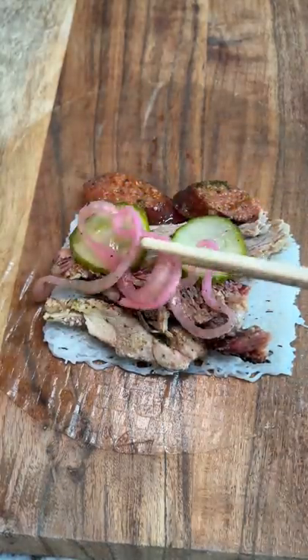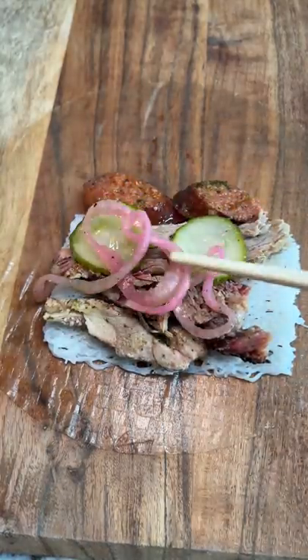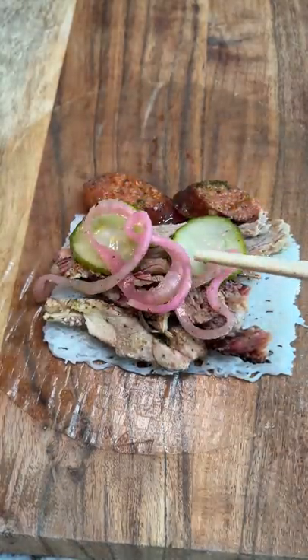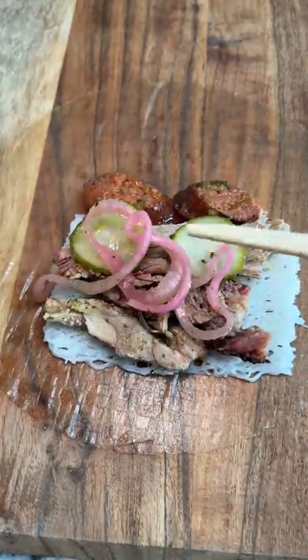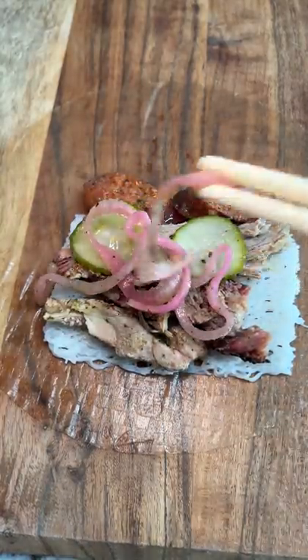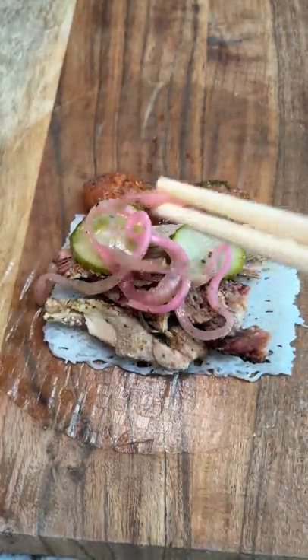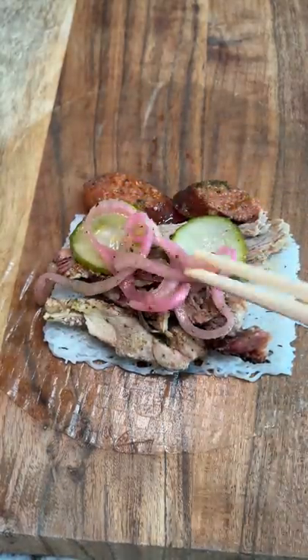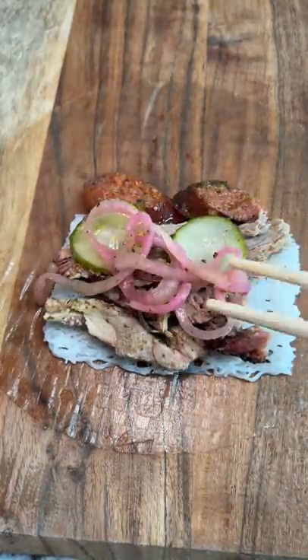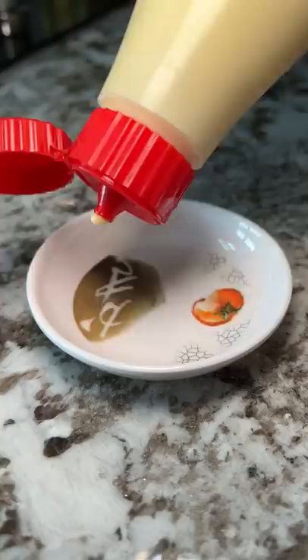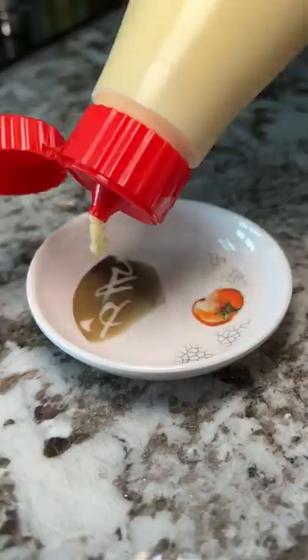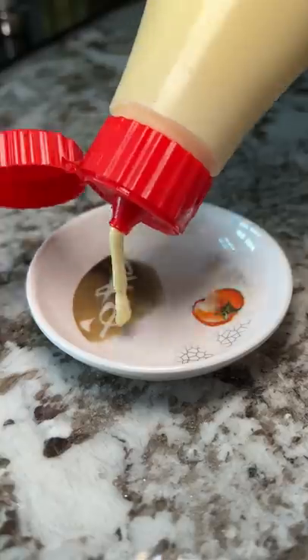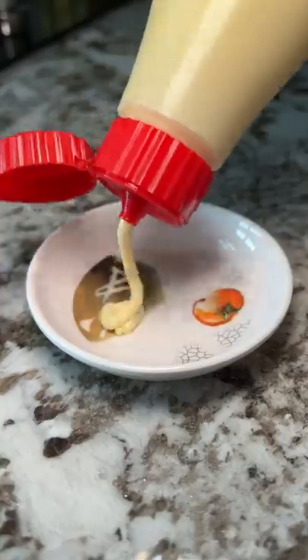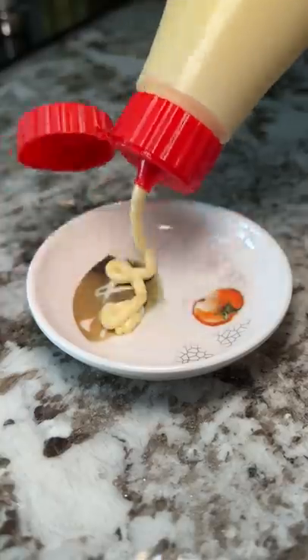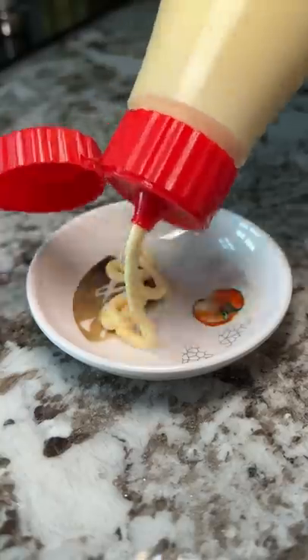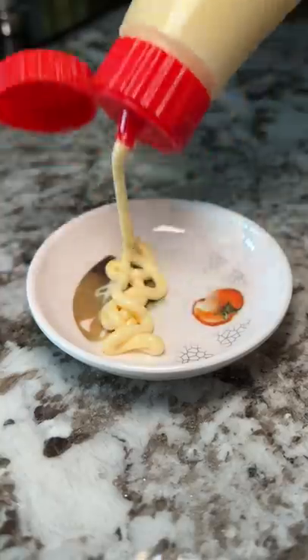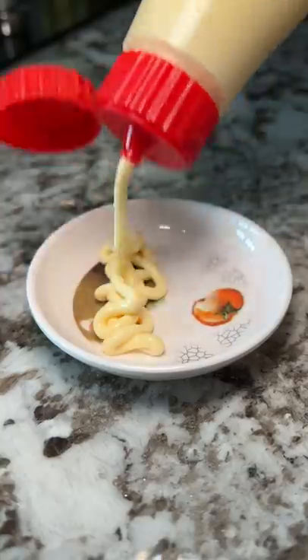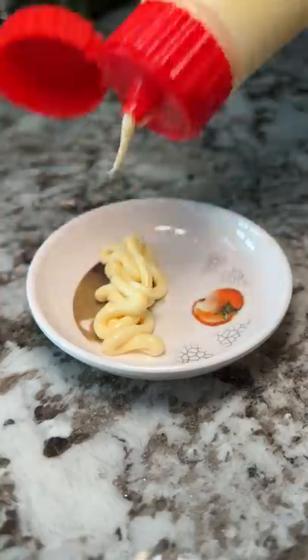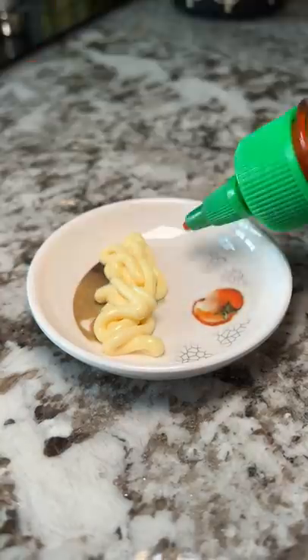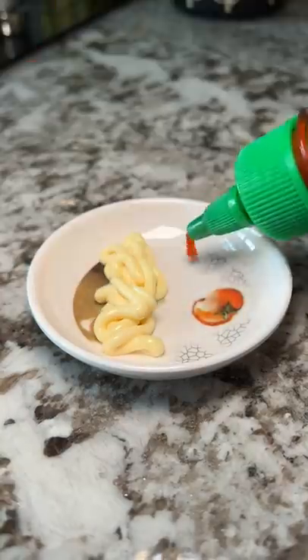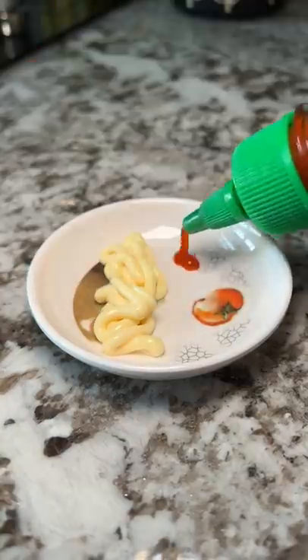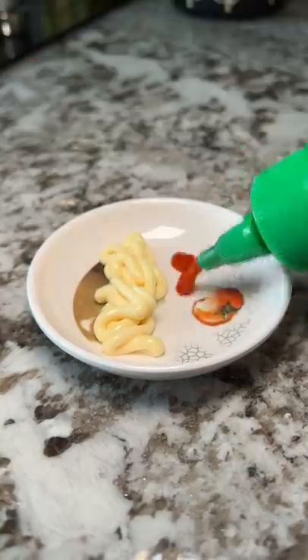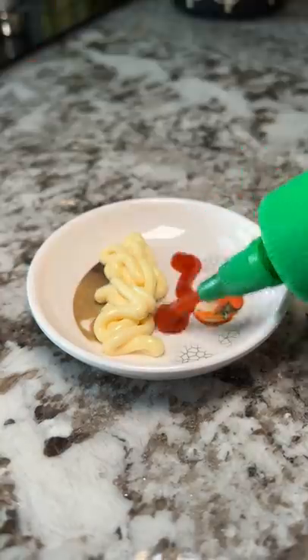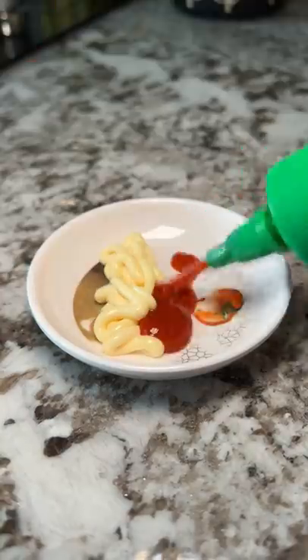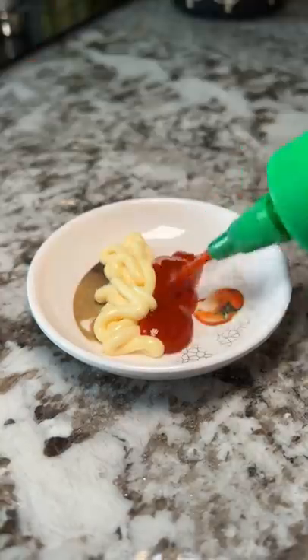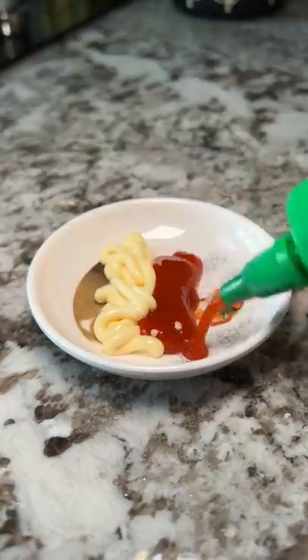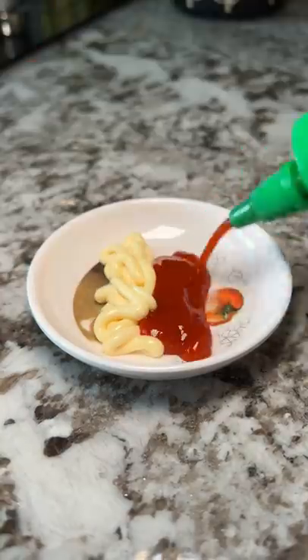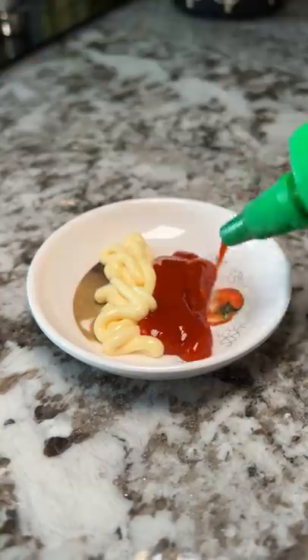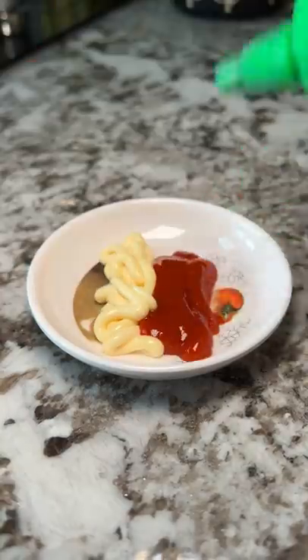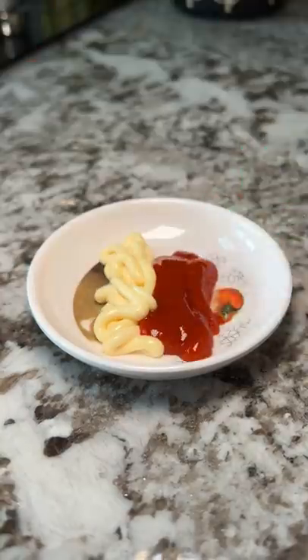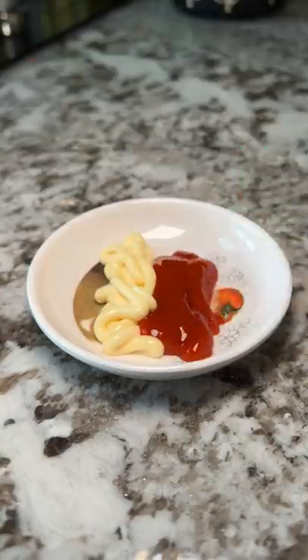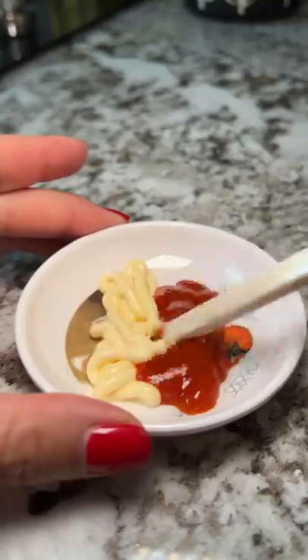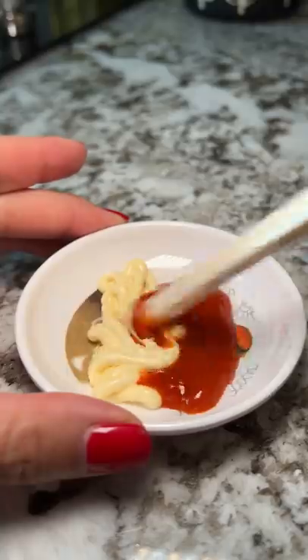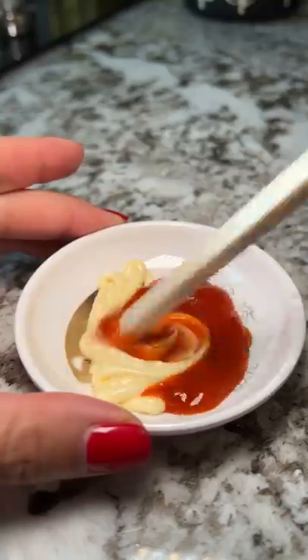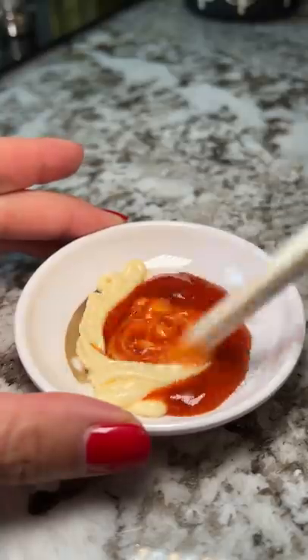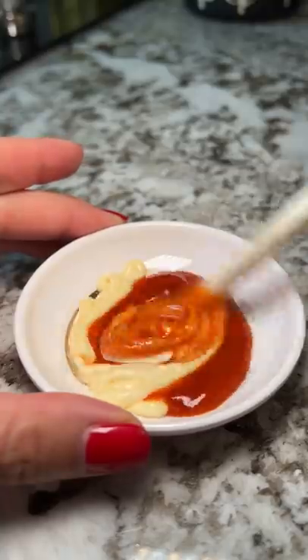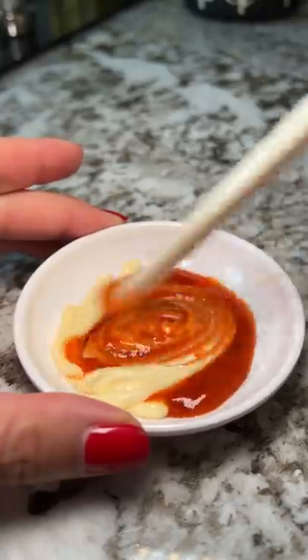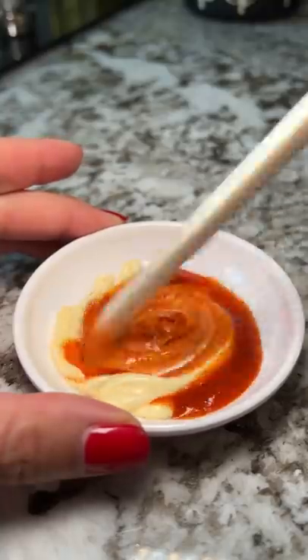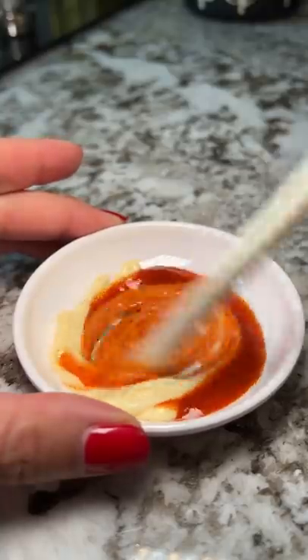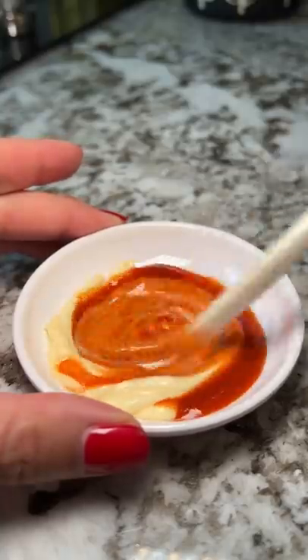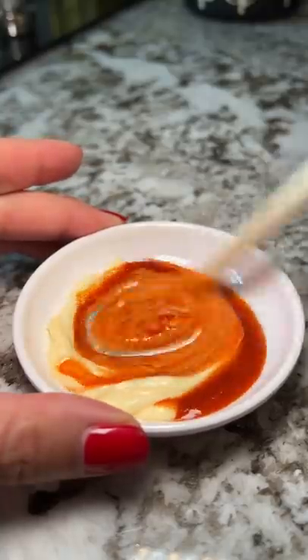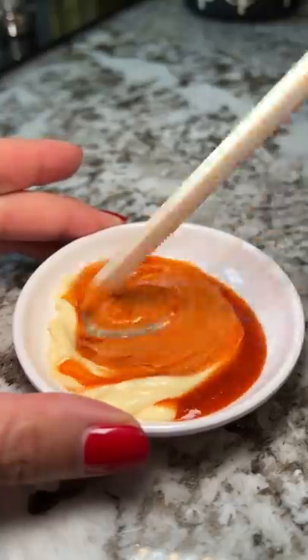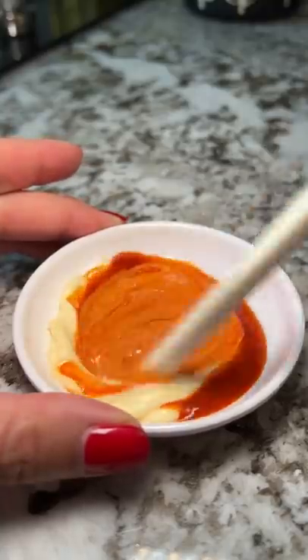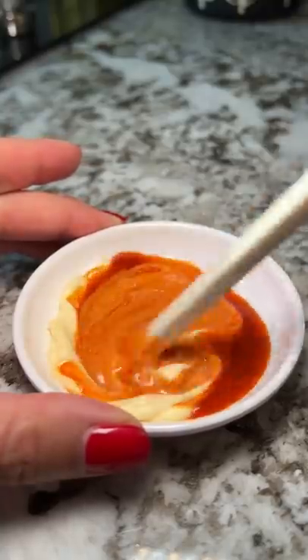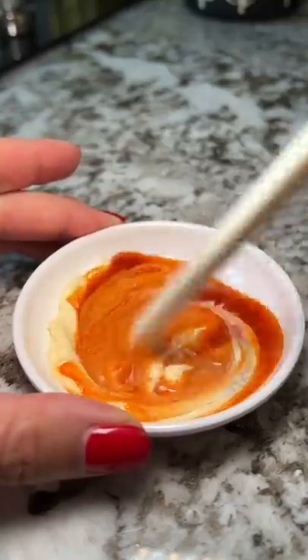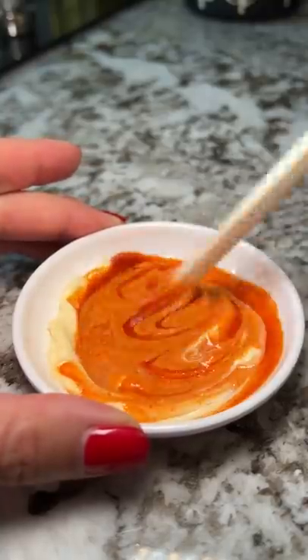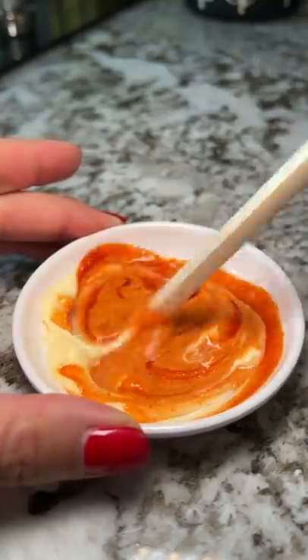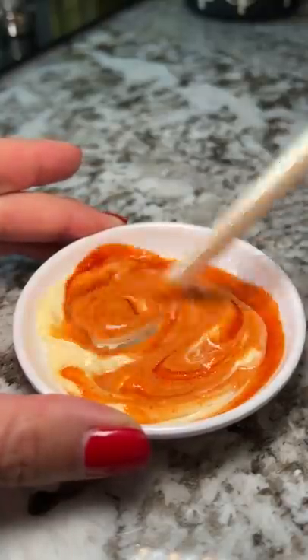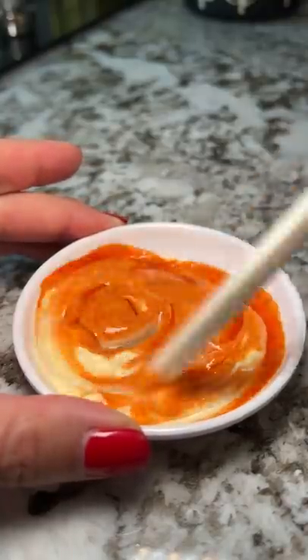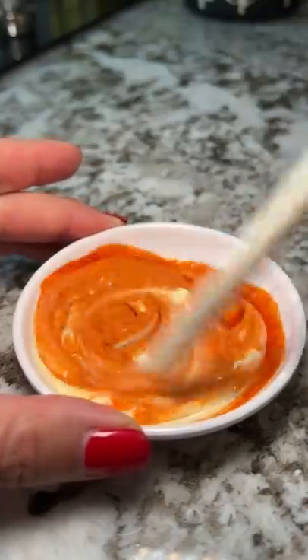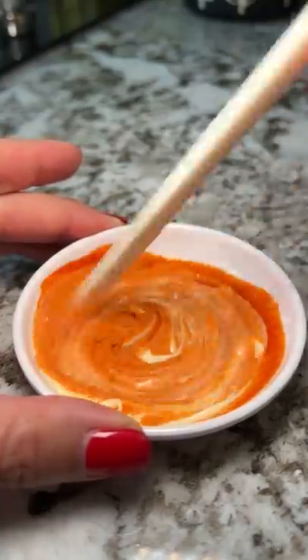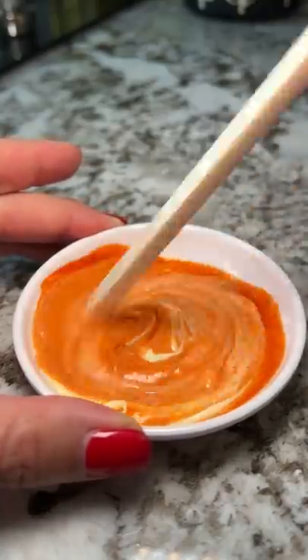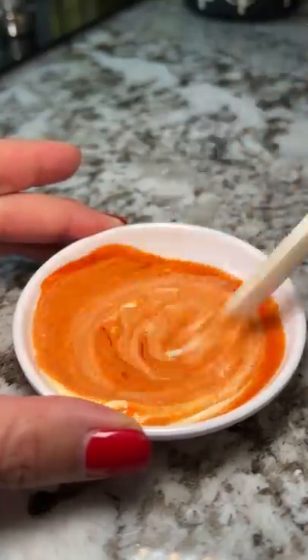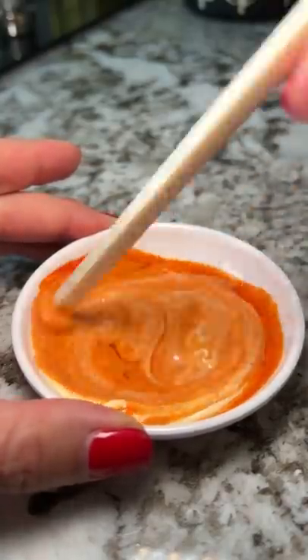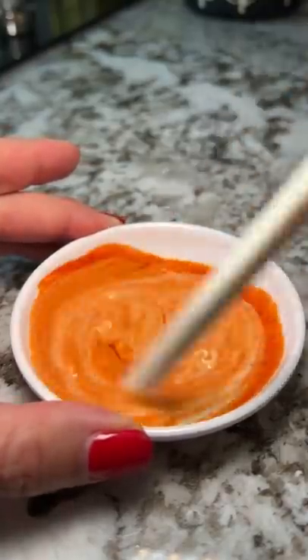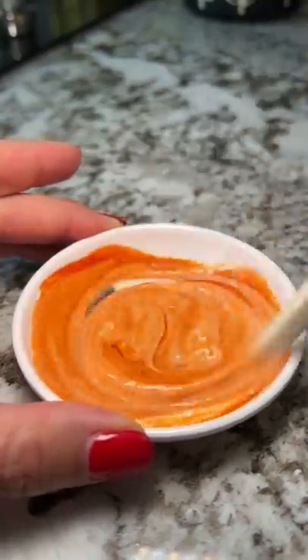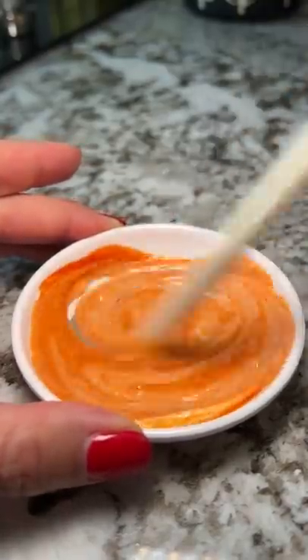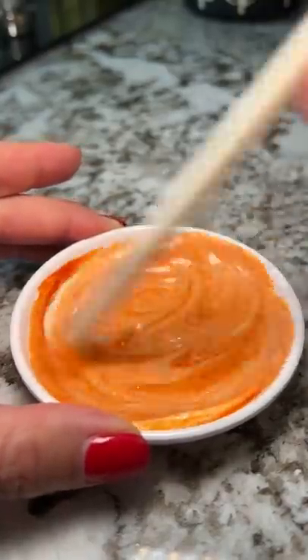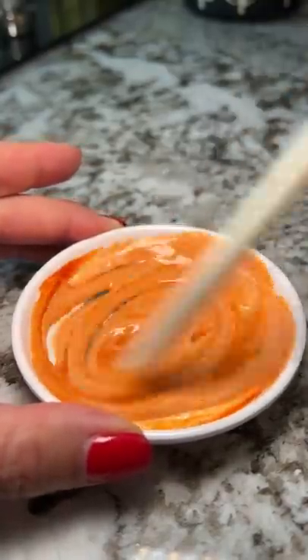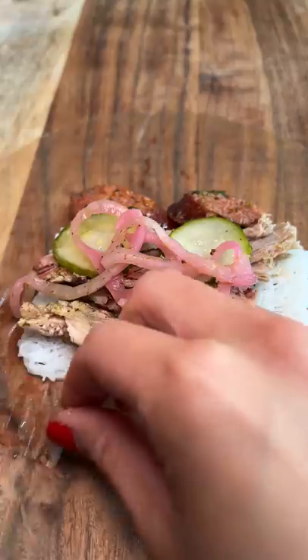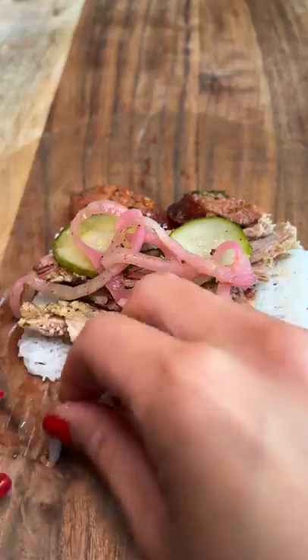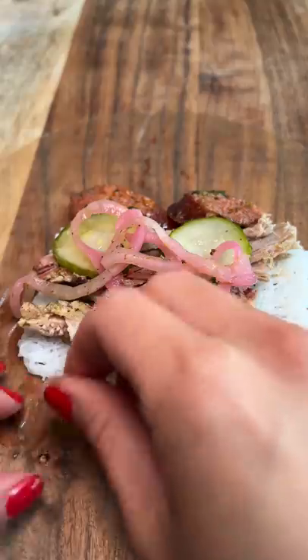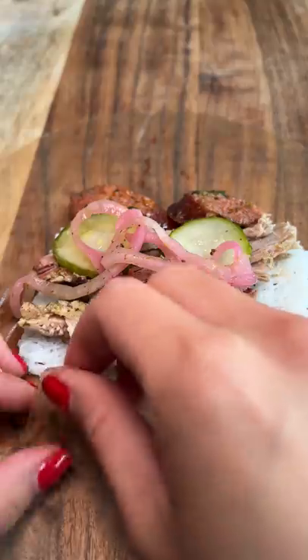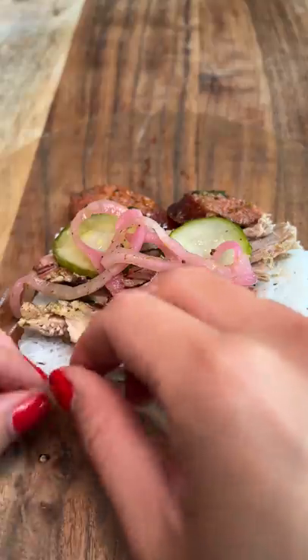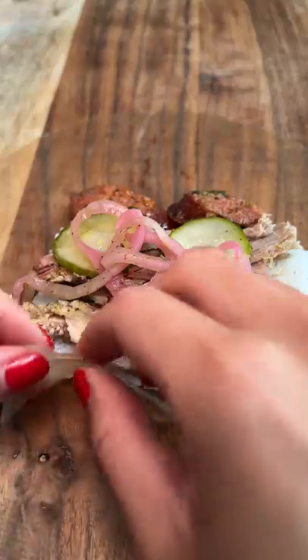For the dipping sauce, I'm just going to combine equal parts Kewpie mayo and sriracha. And then the fun part — just rolling it up.